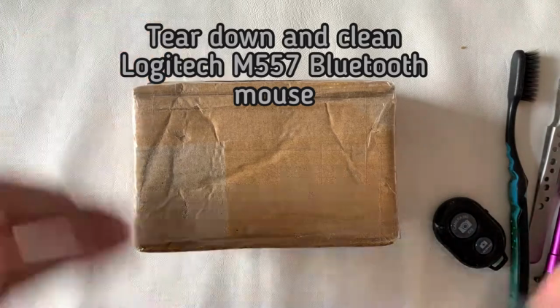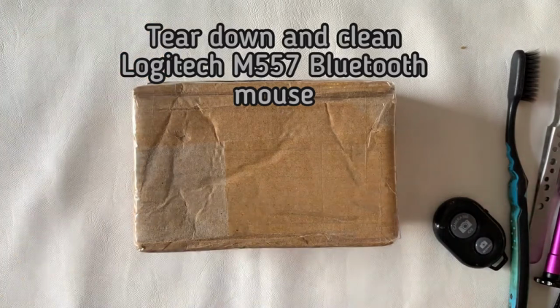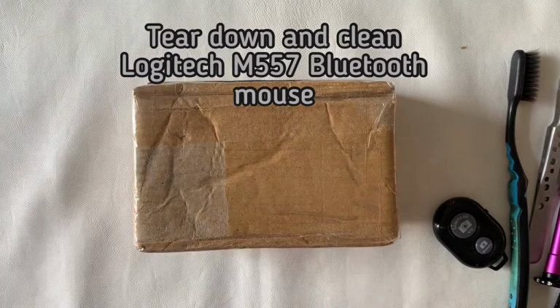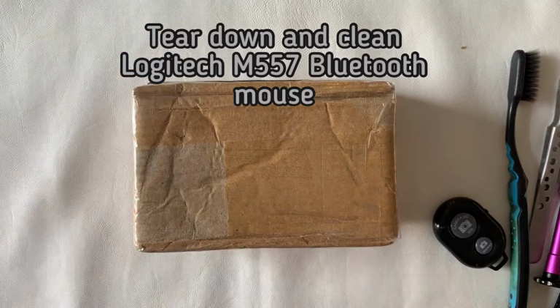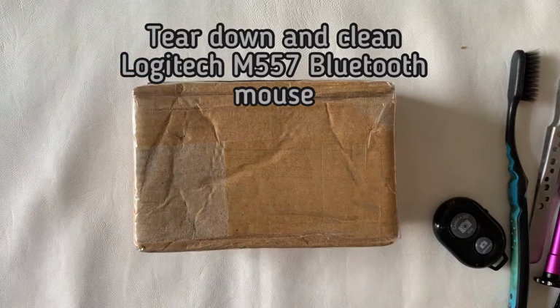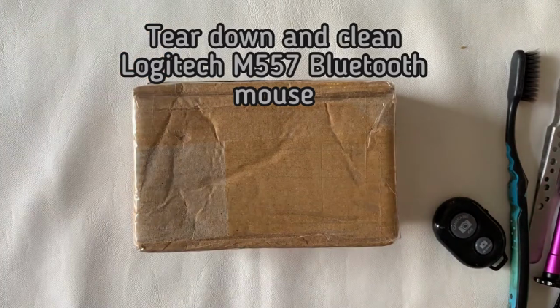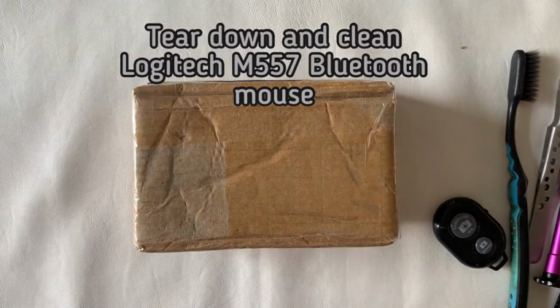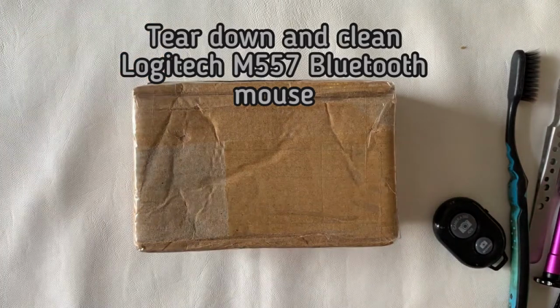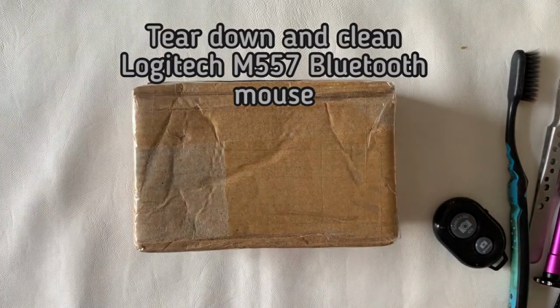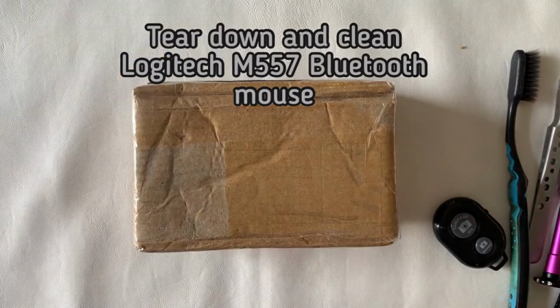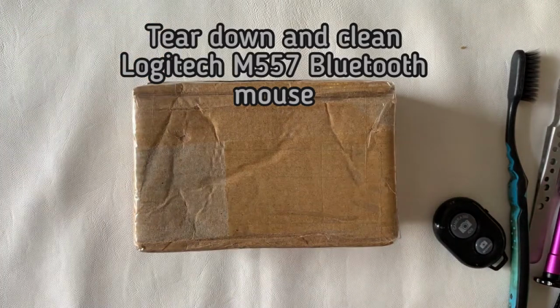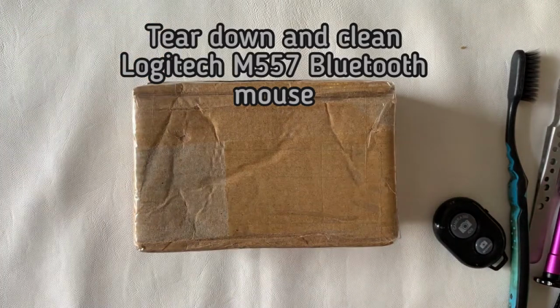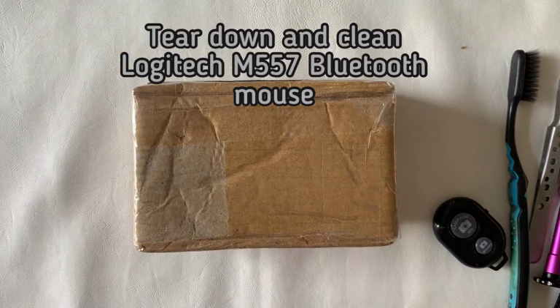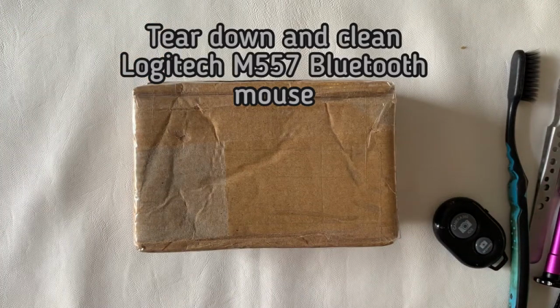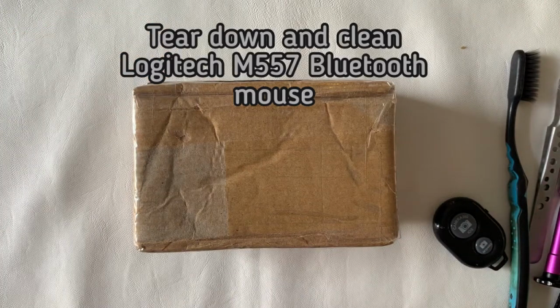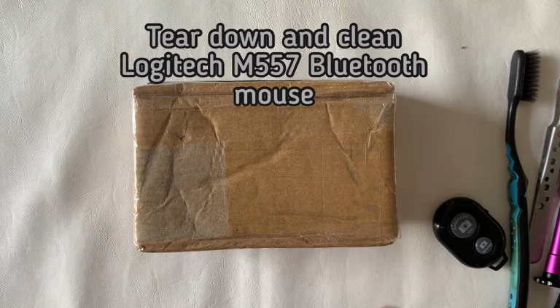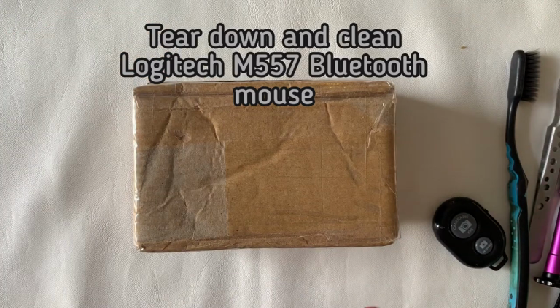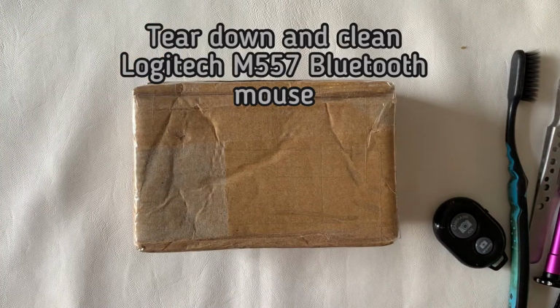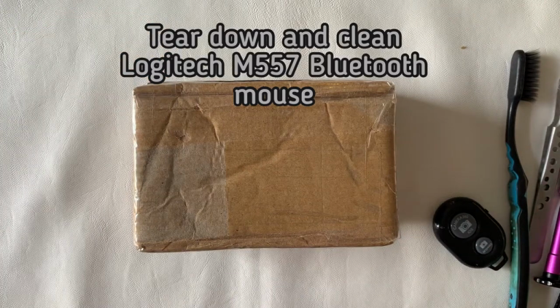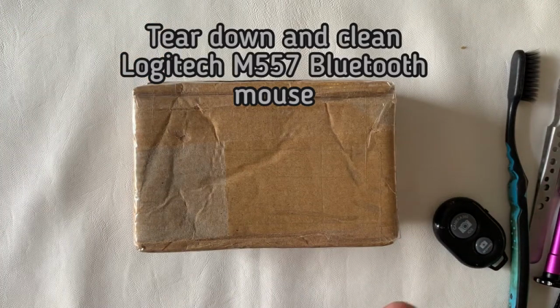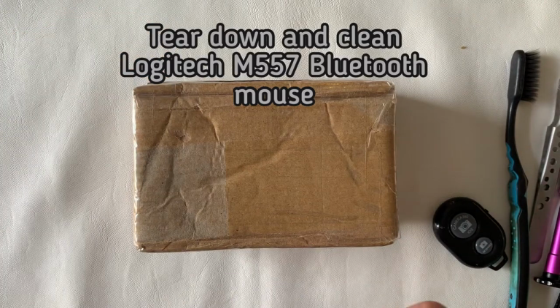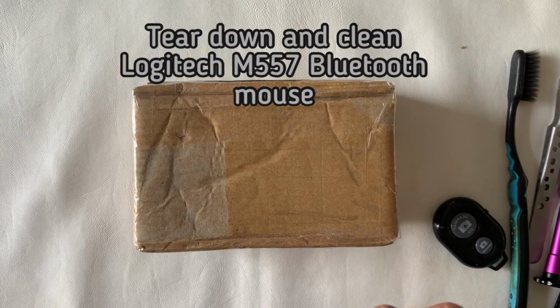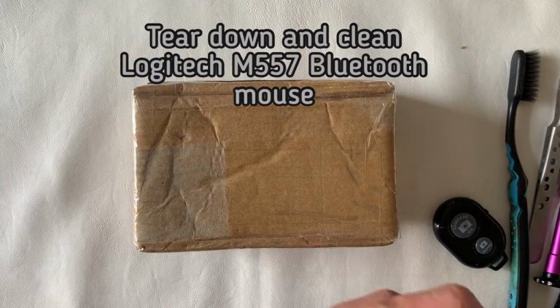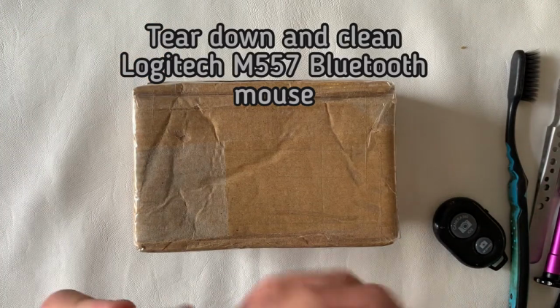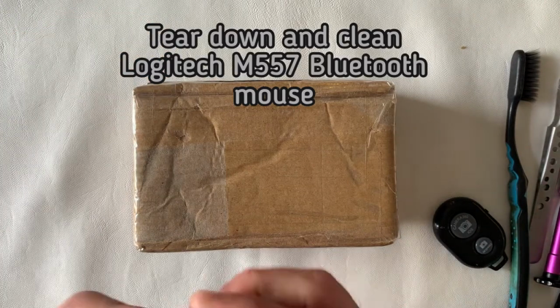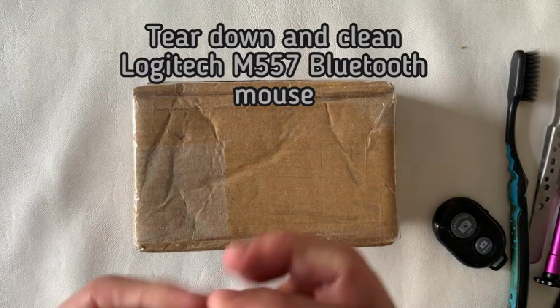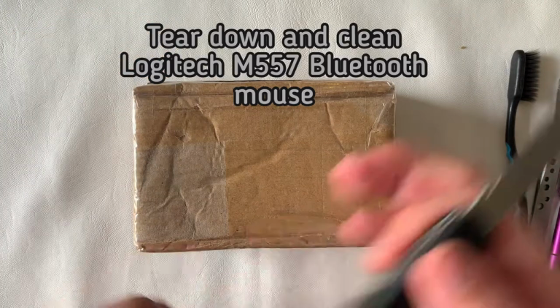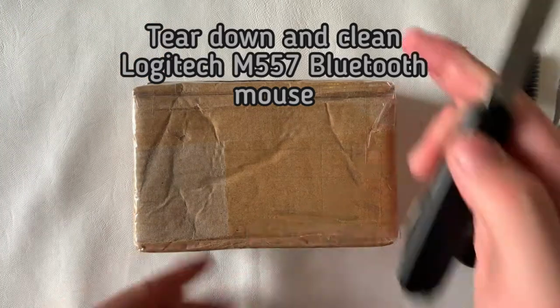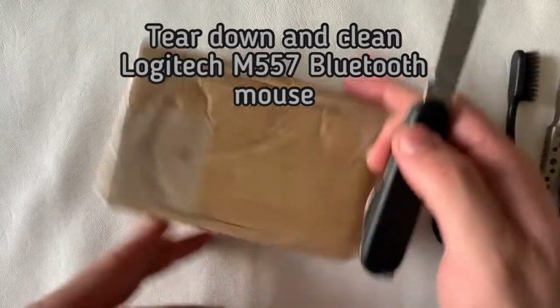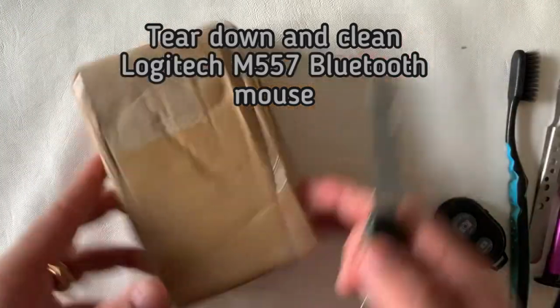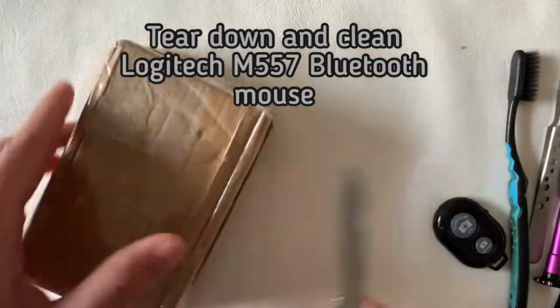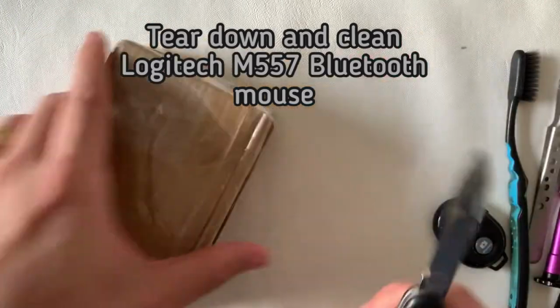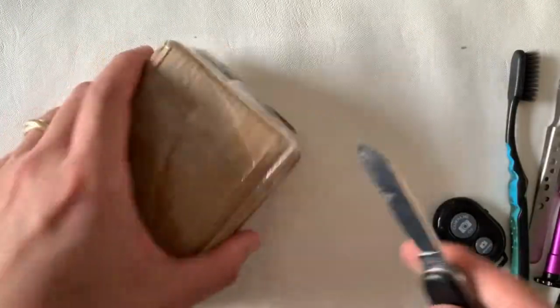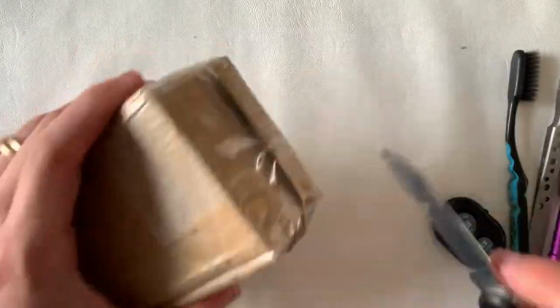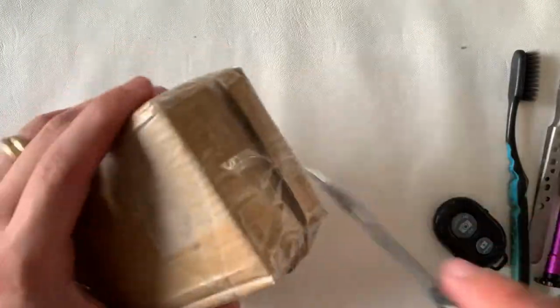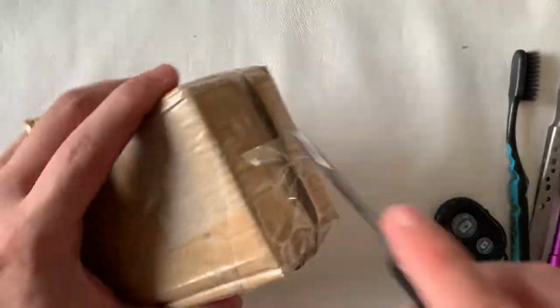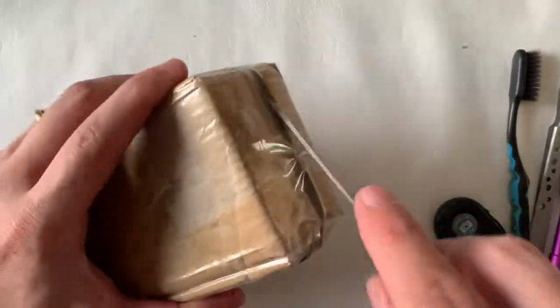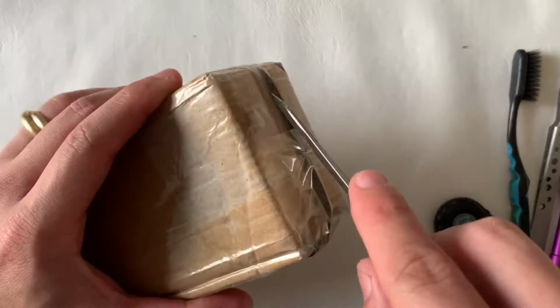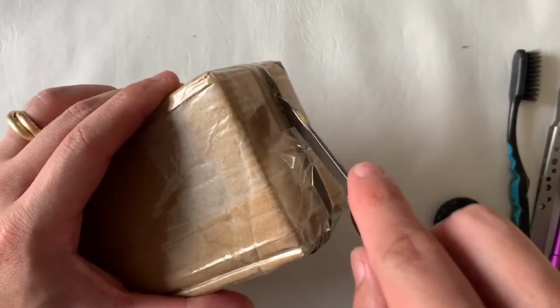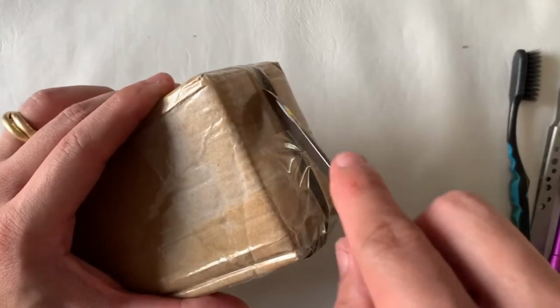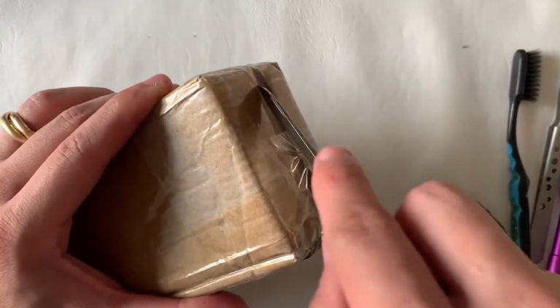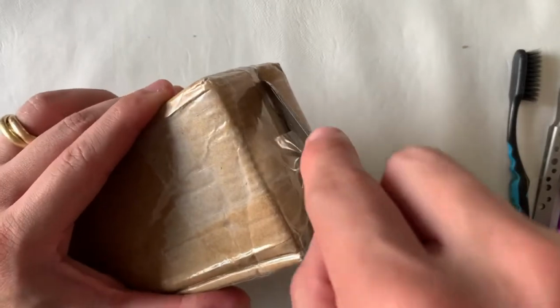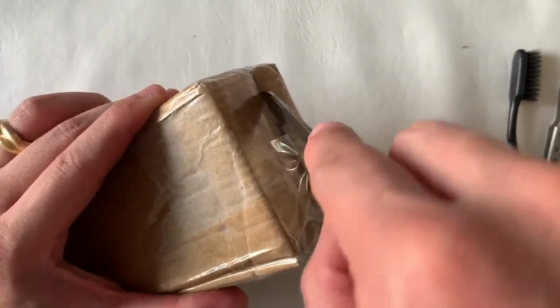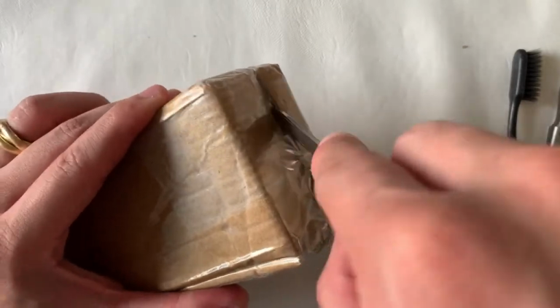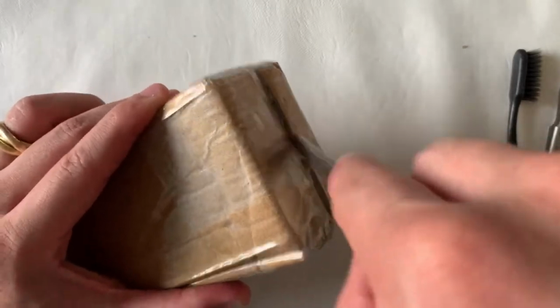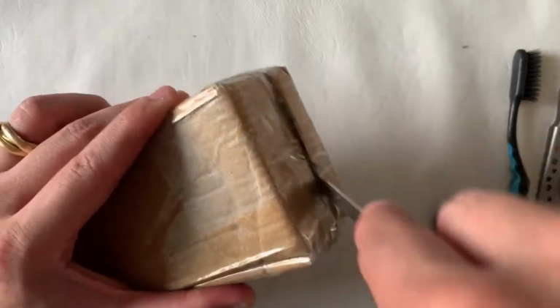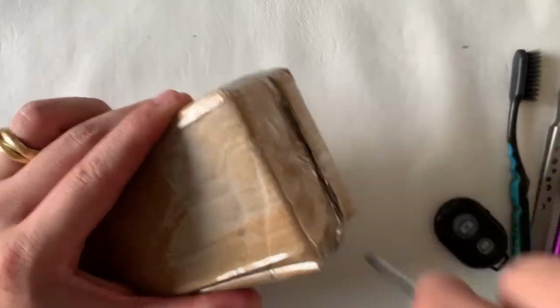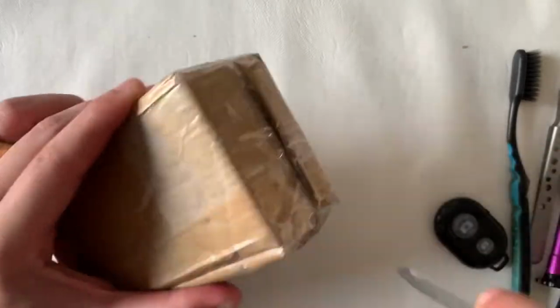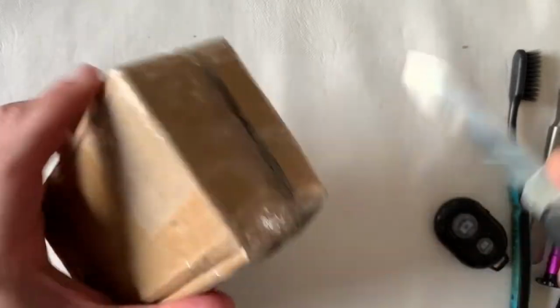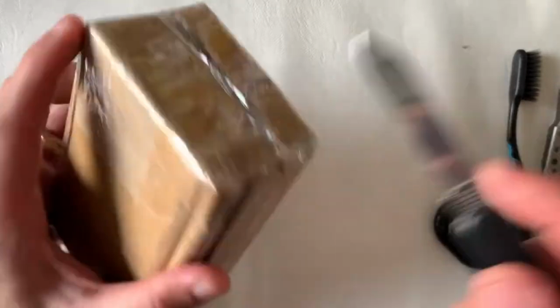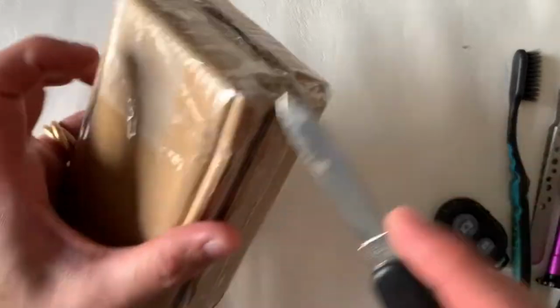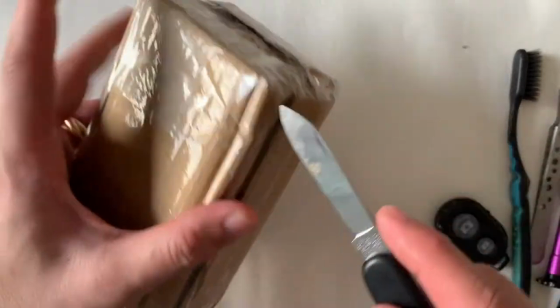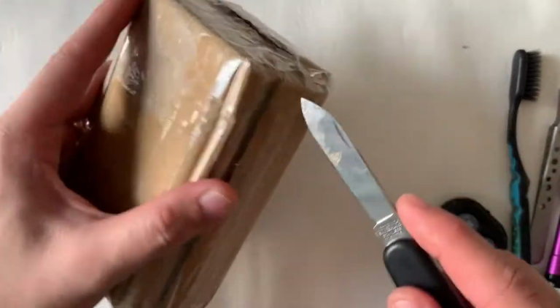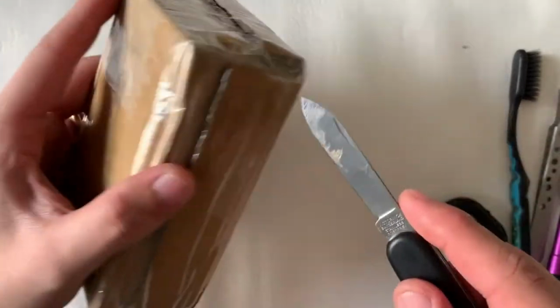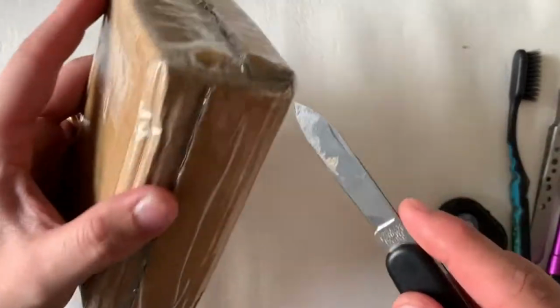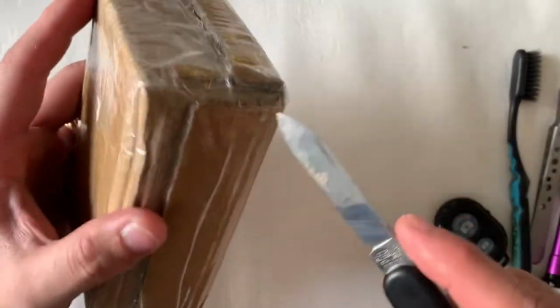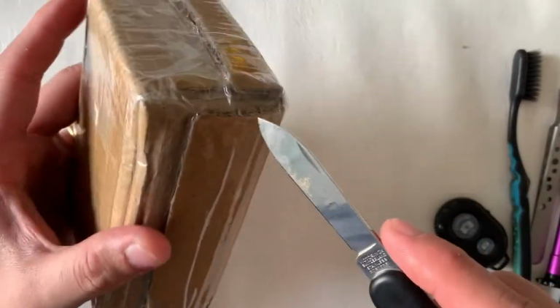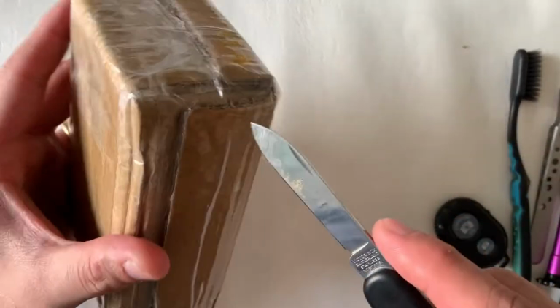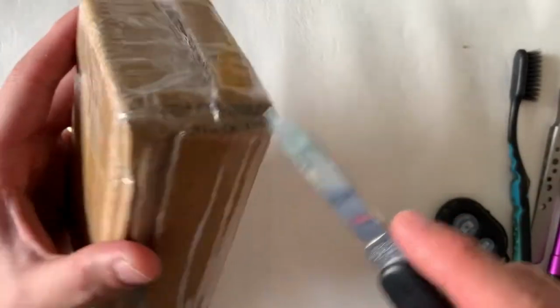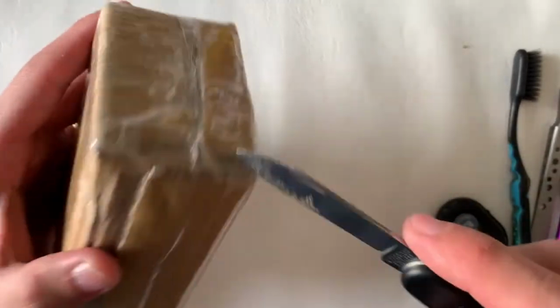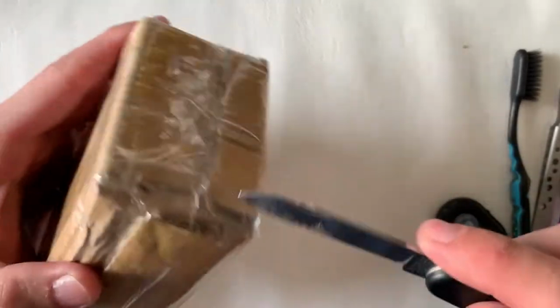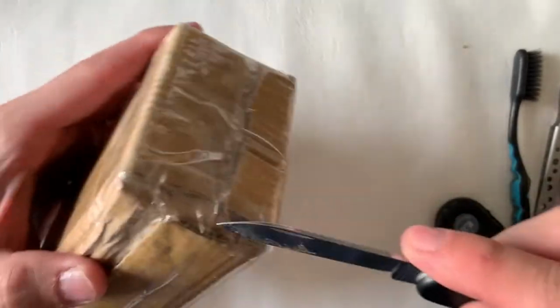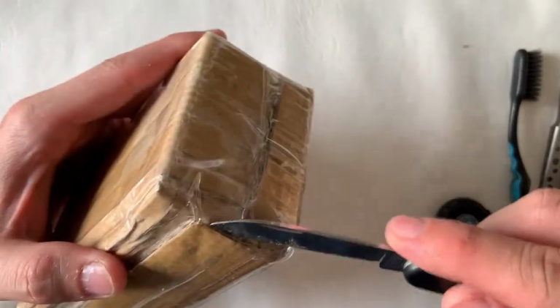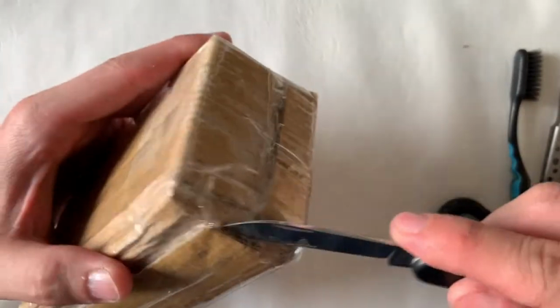Dear all, today I'm going to do a teardown and clean for the Logitech M557 Bluetooth mouse.